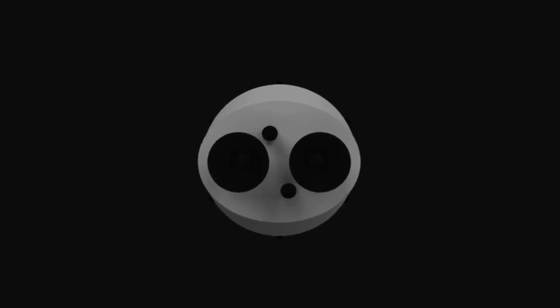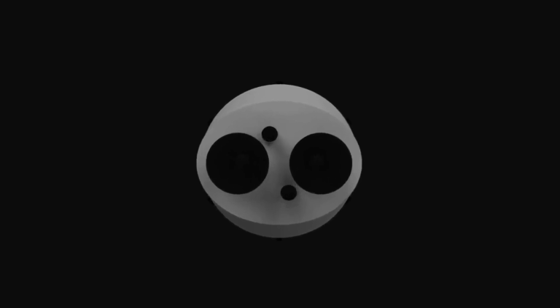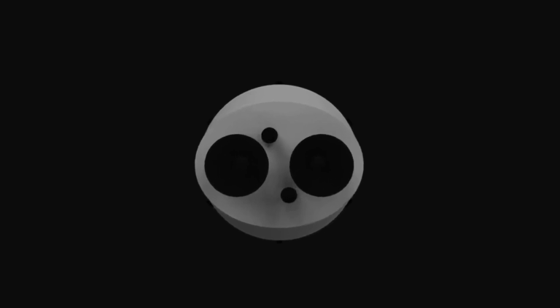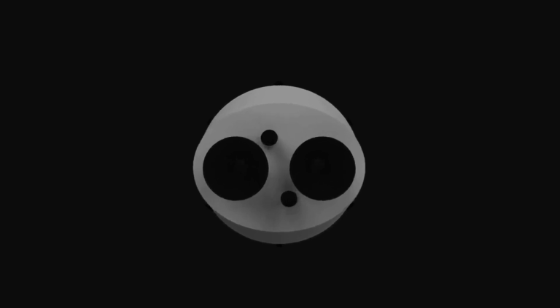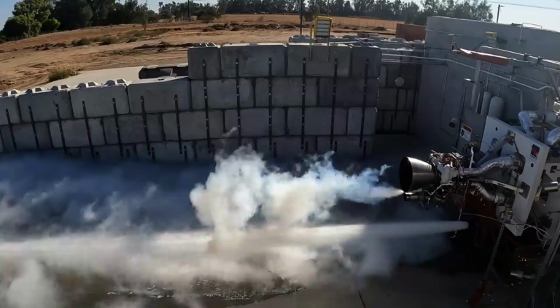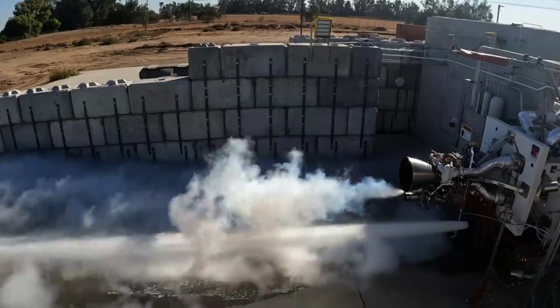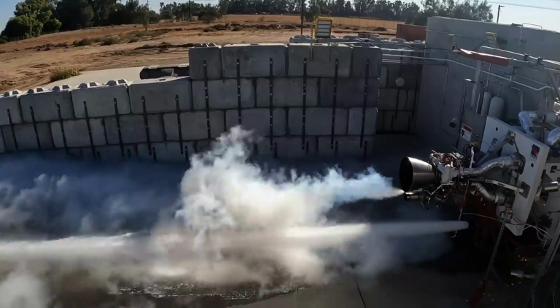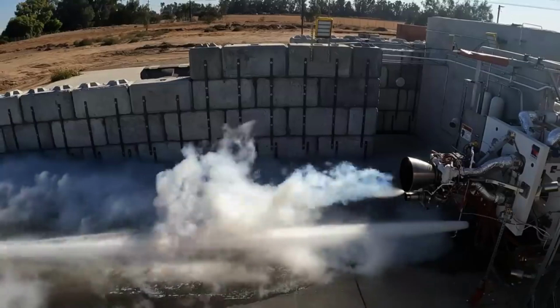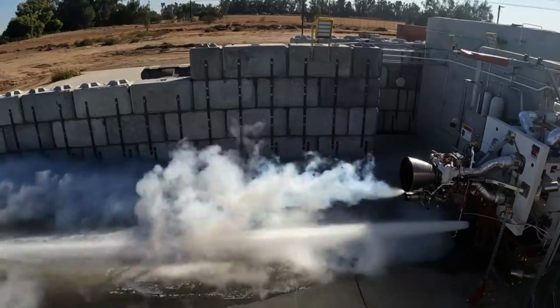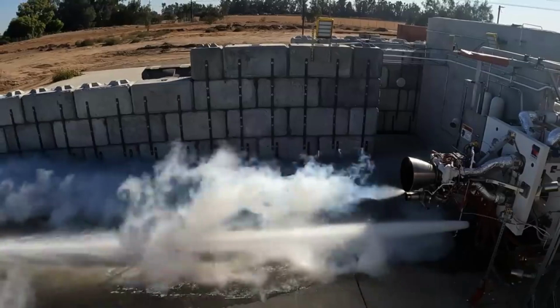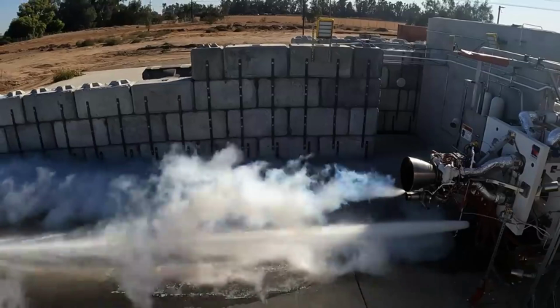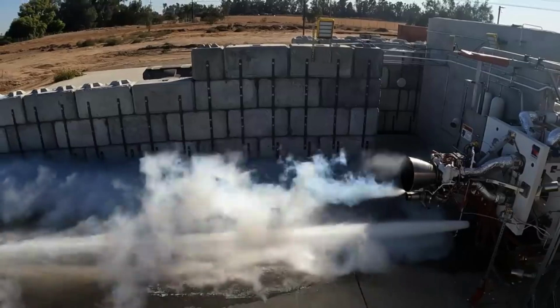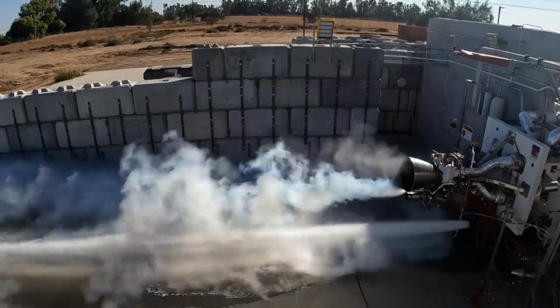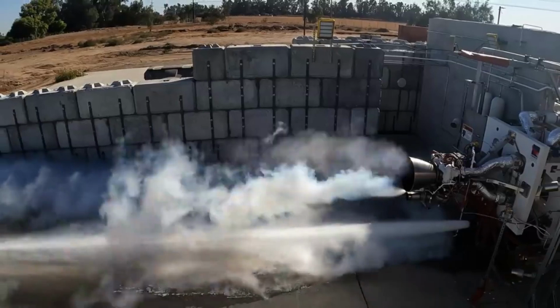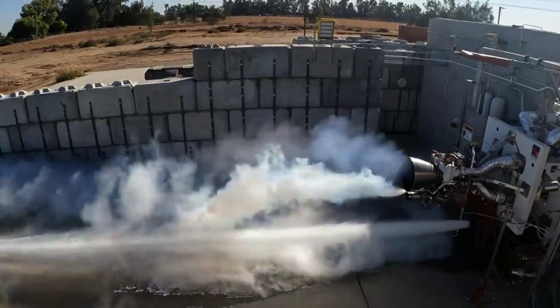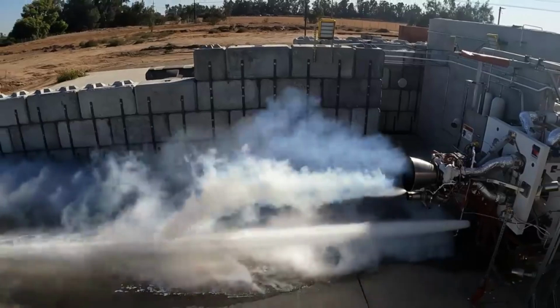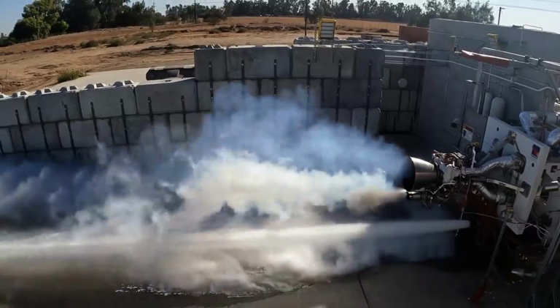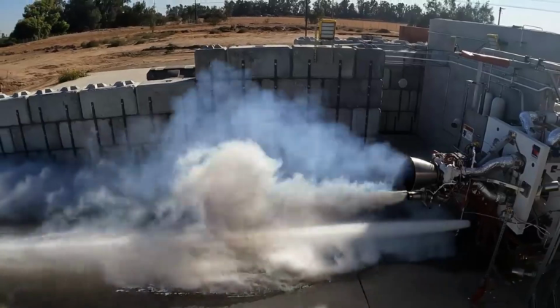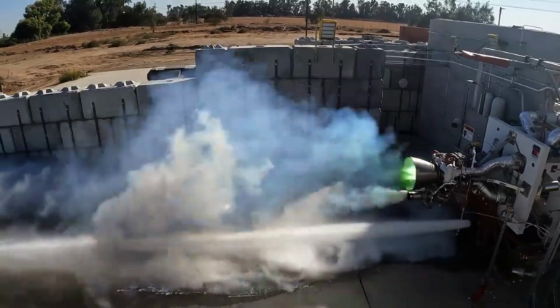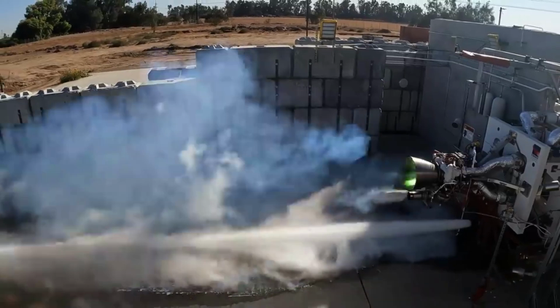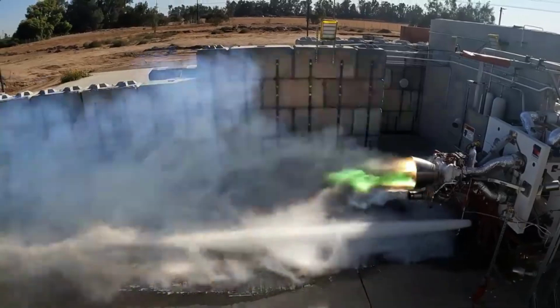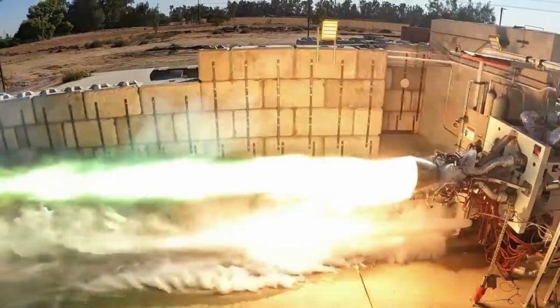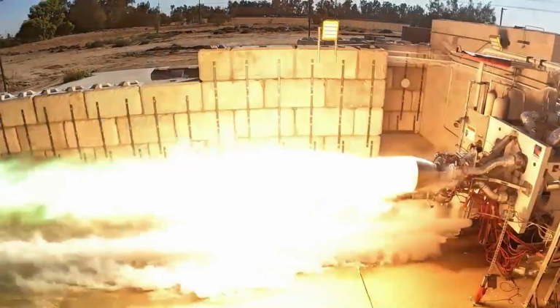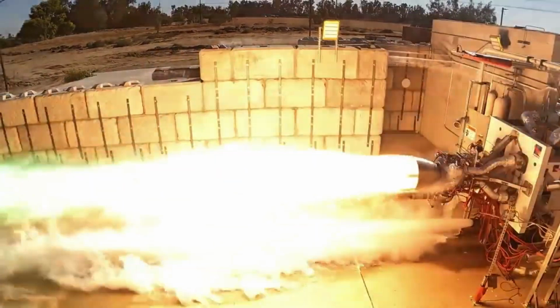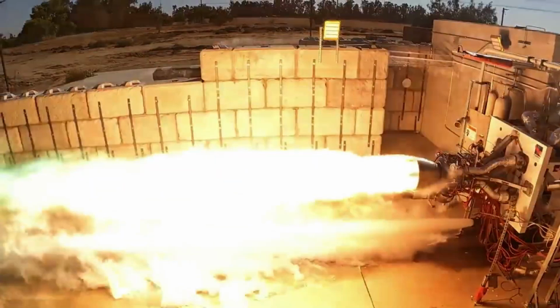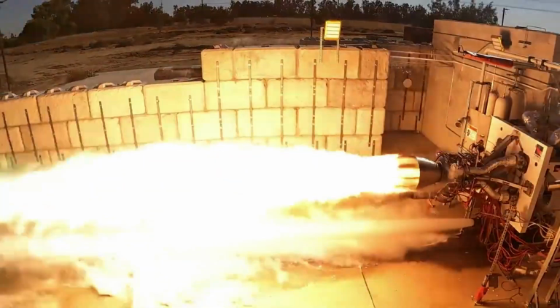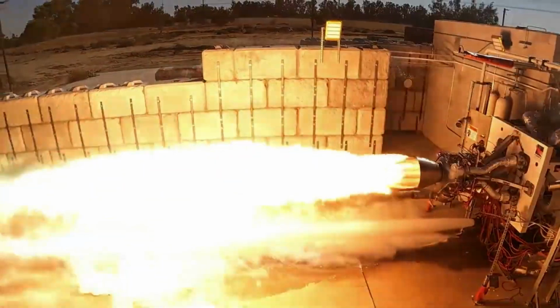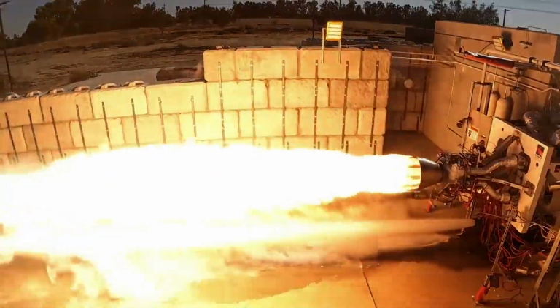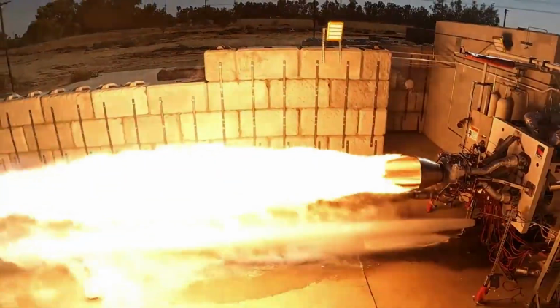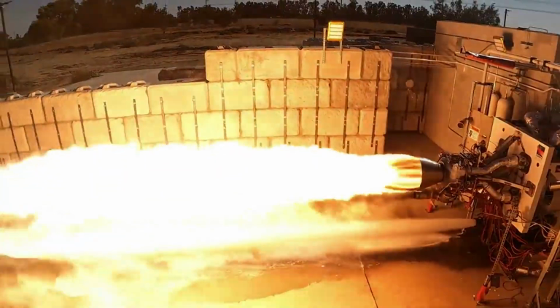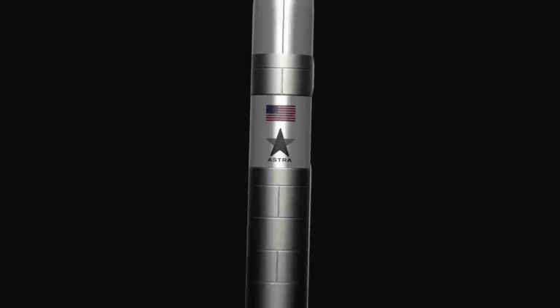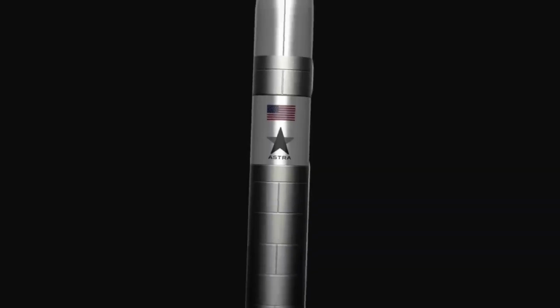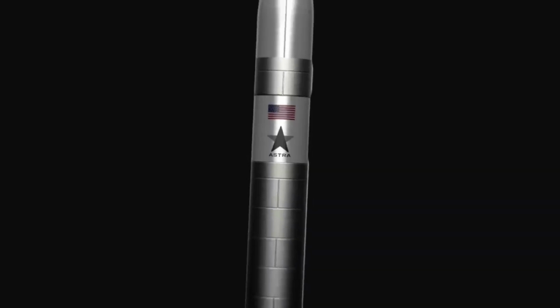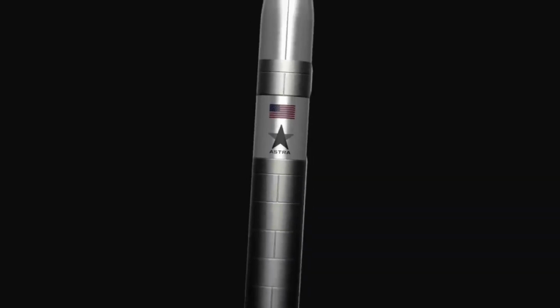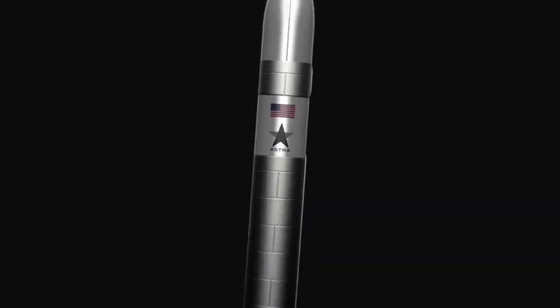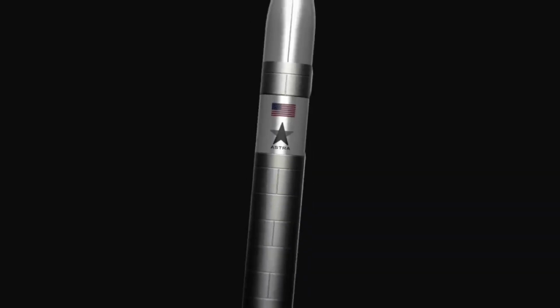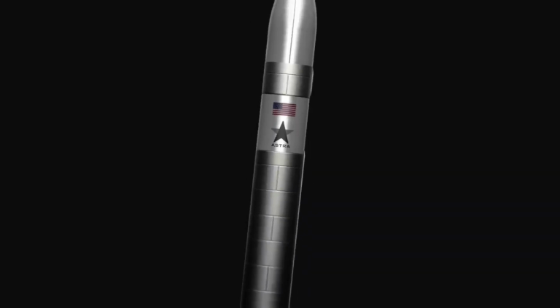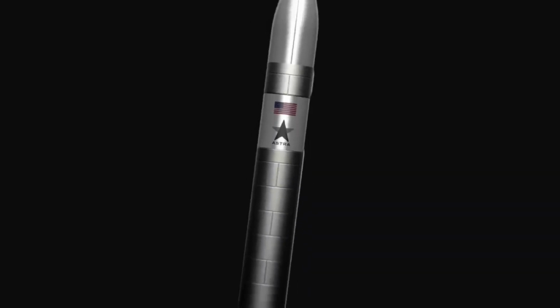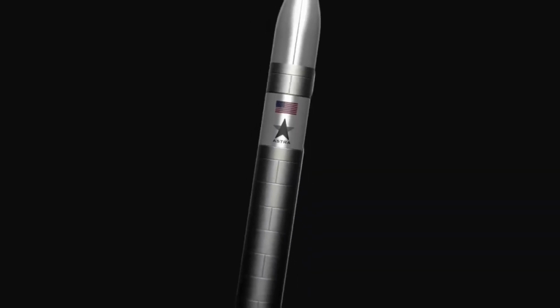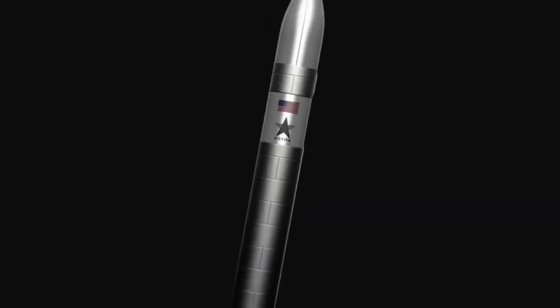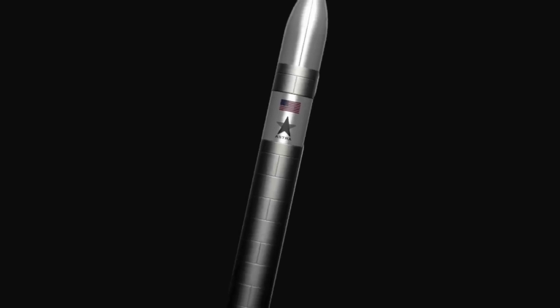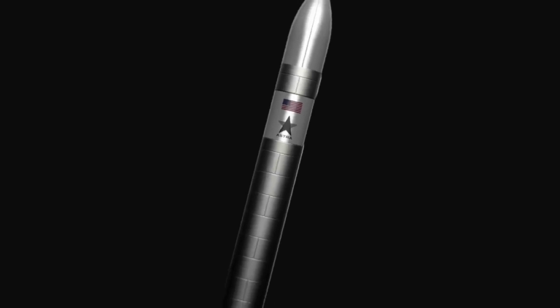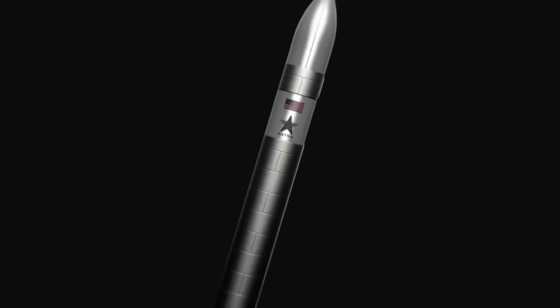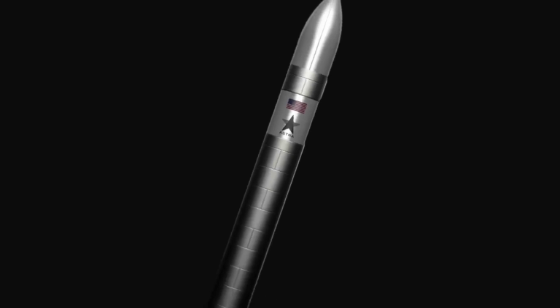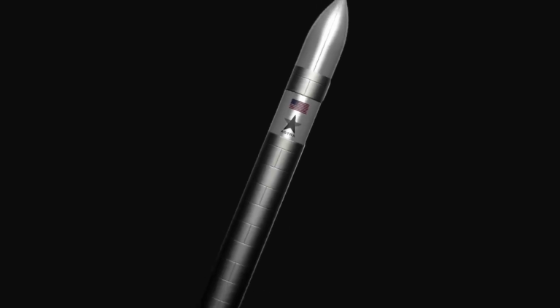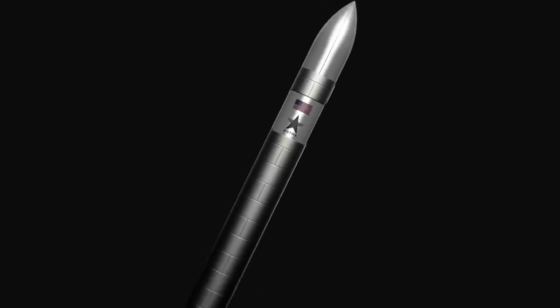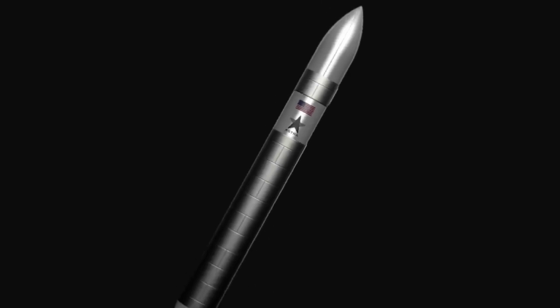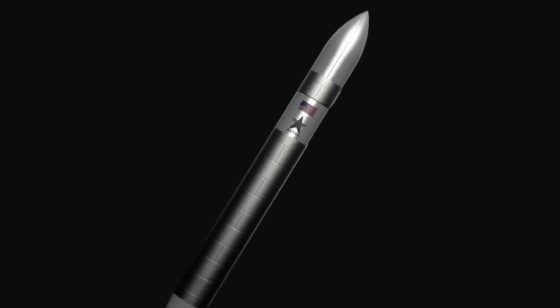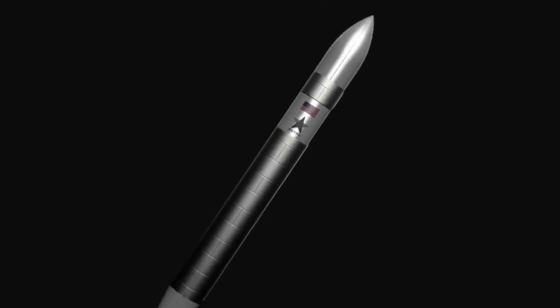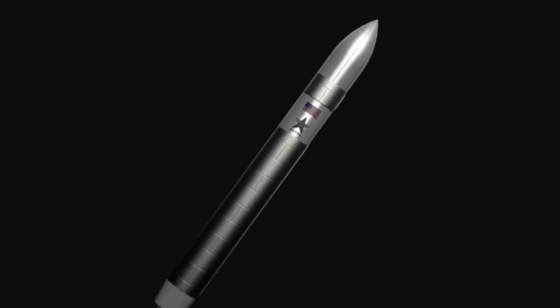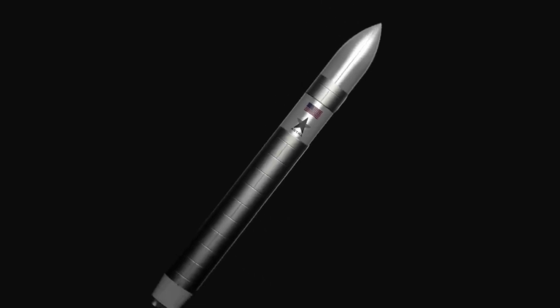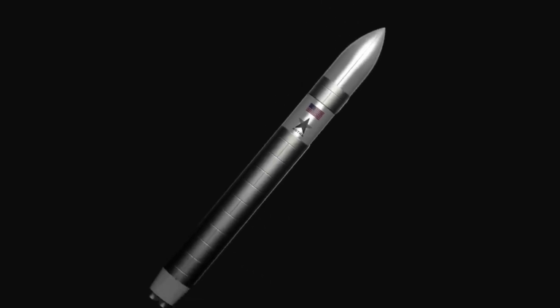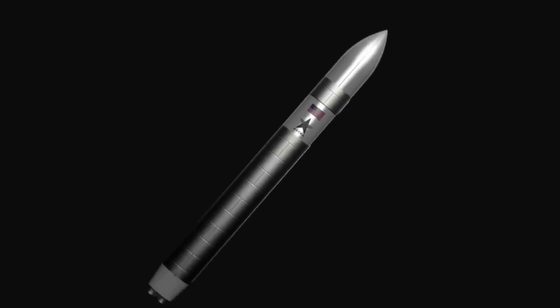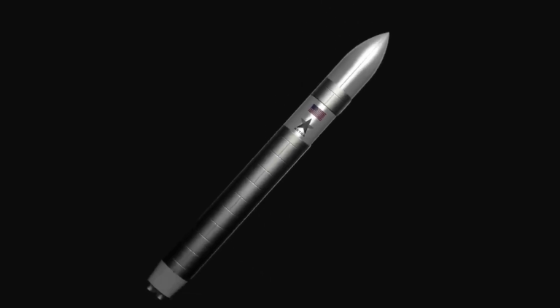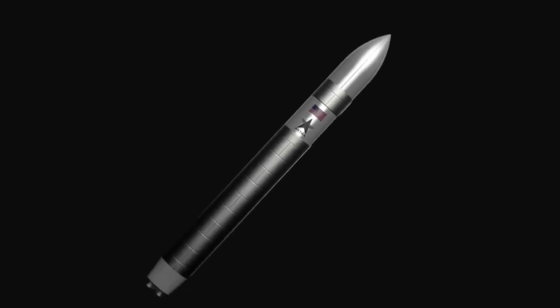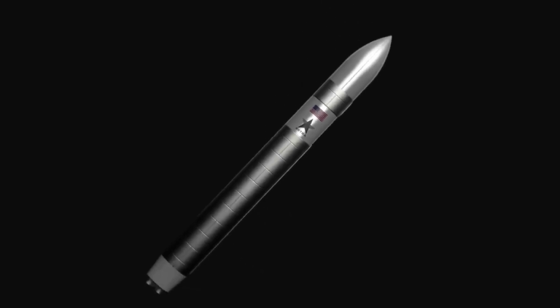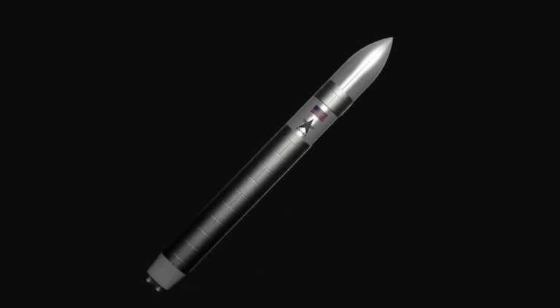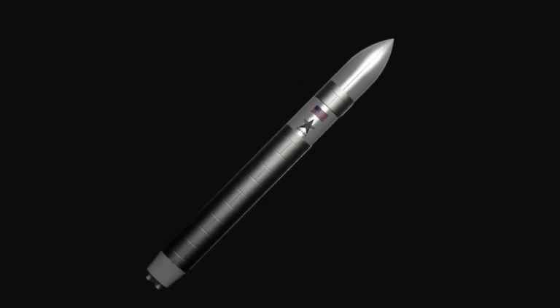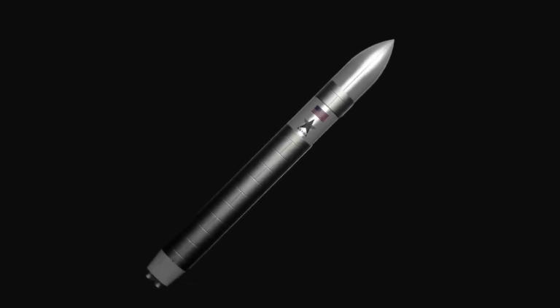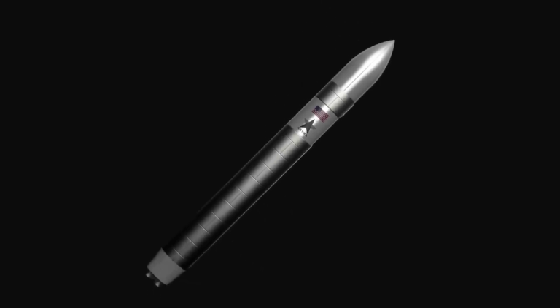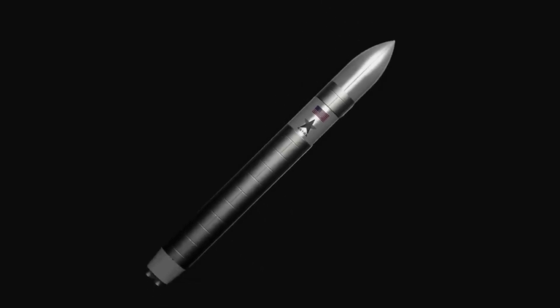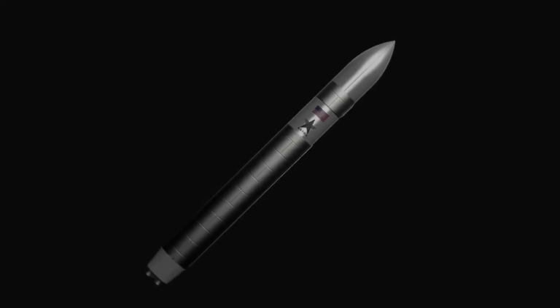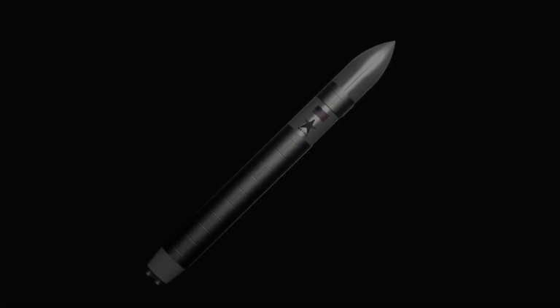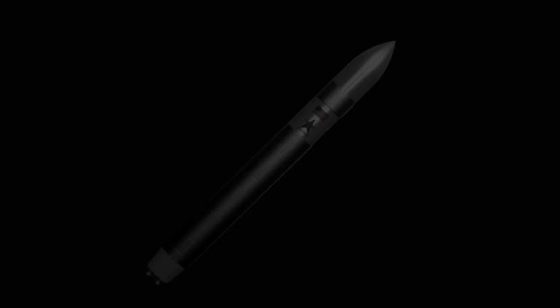Here I'll go more in-depth into what exactly went wrong in the last flight, Astra's plan with this new information, its impact on Rocket 4, and more.